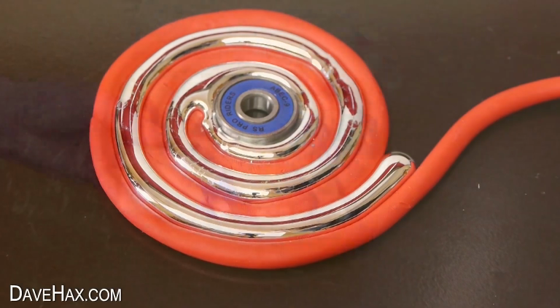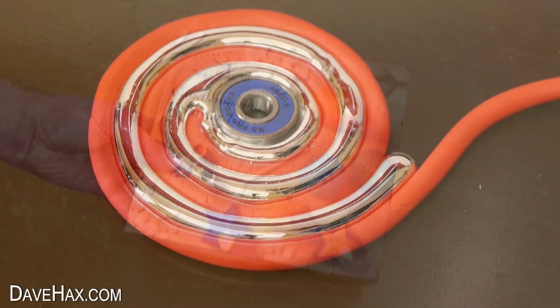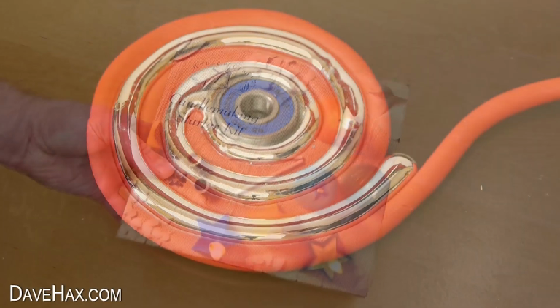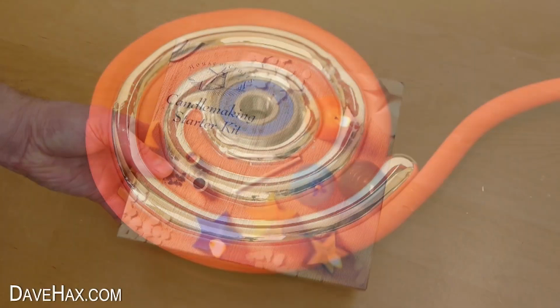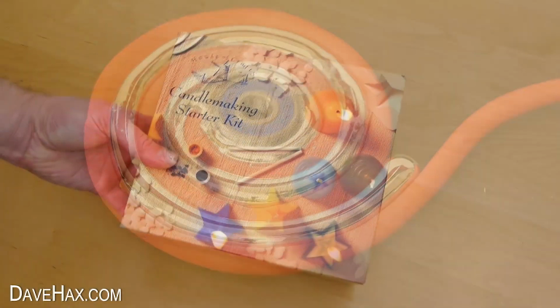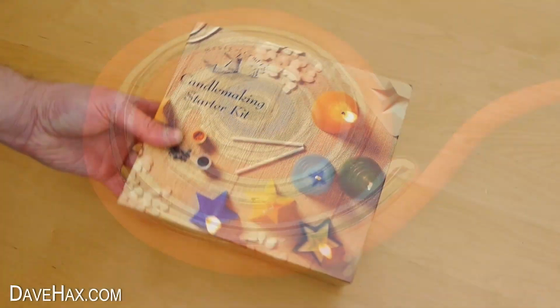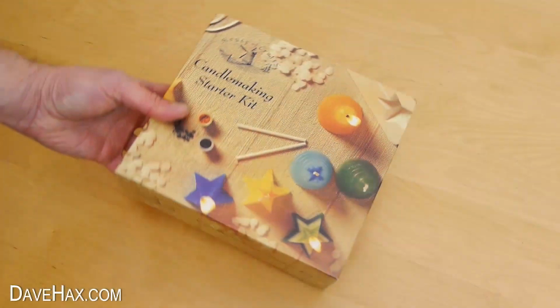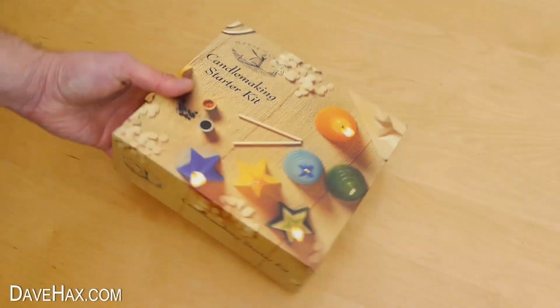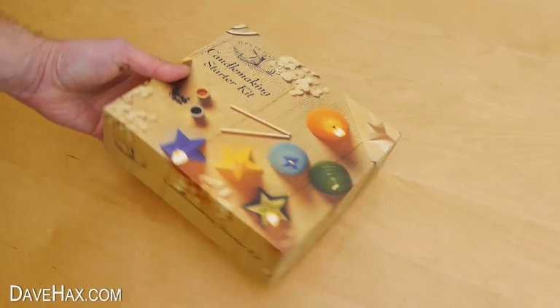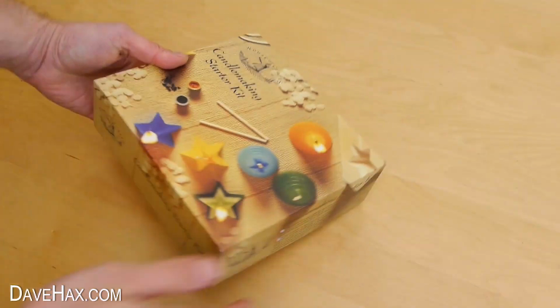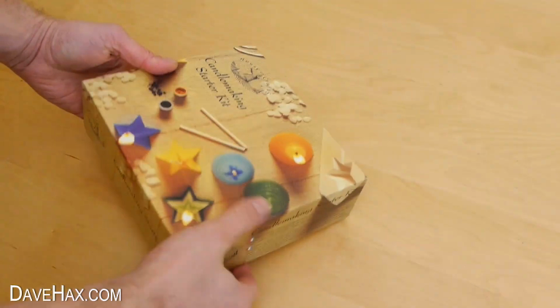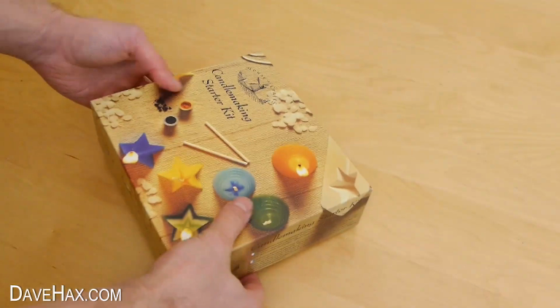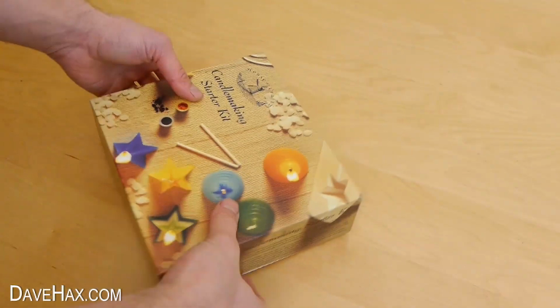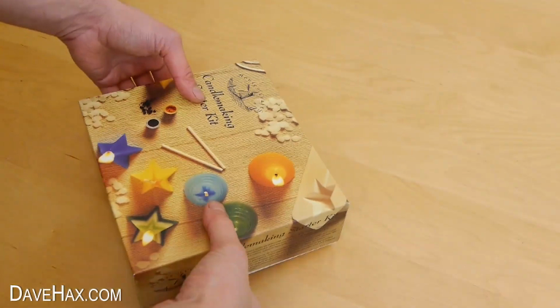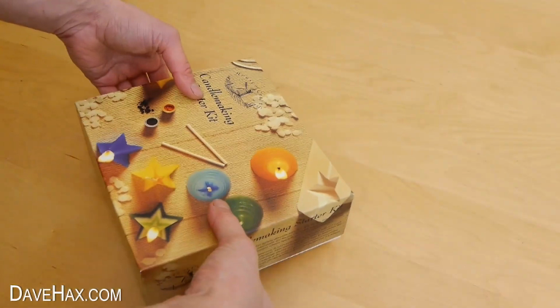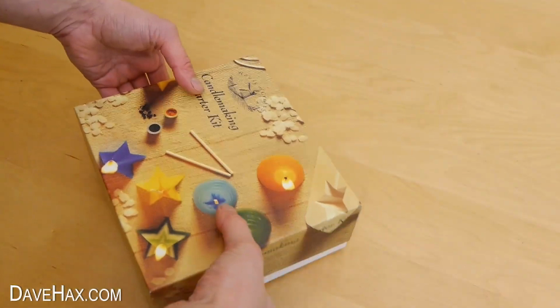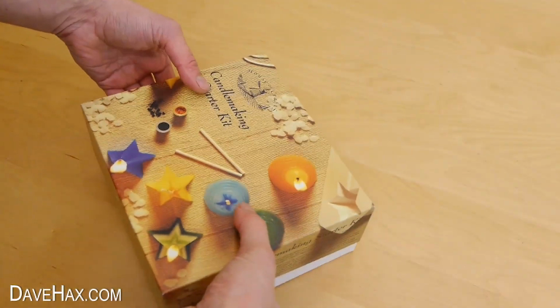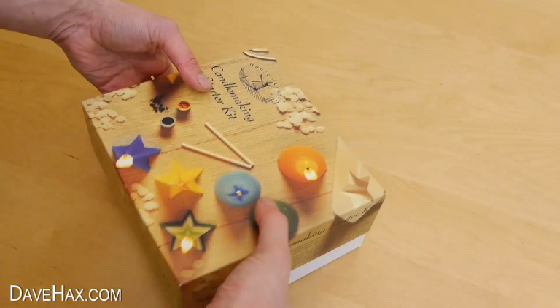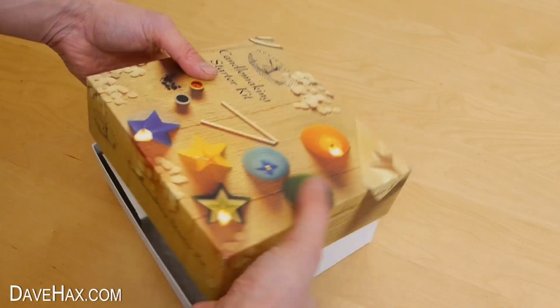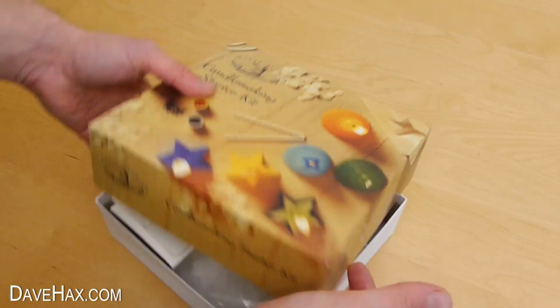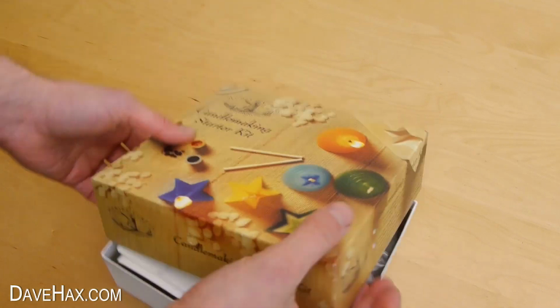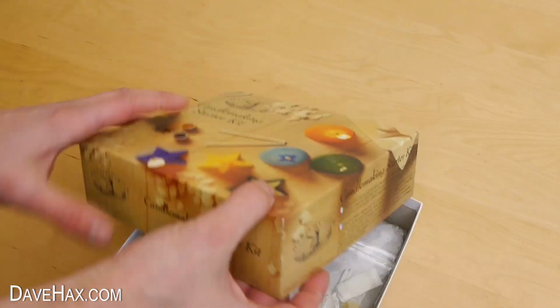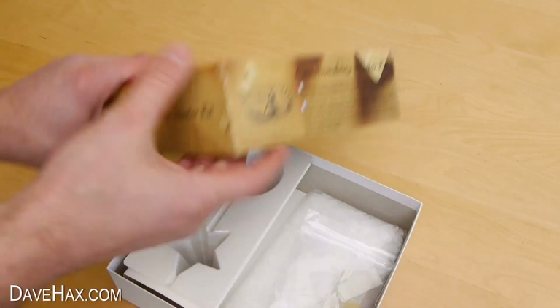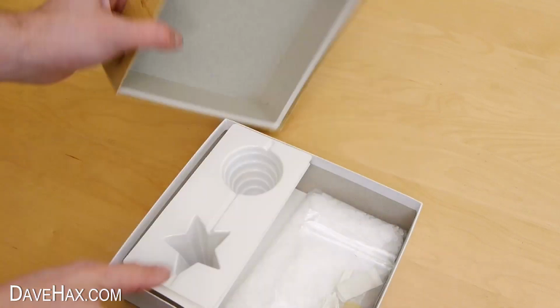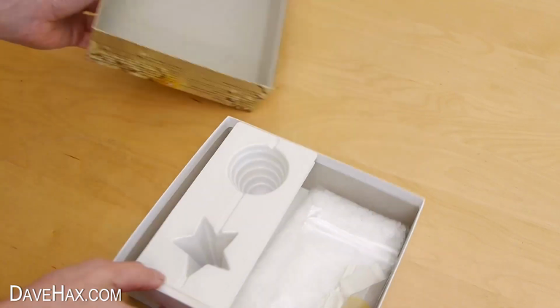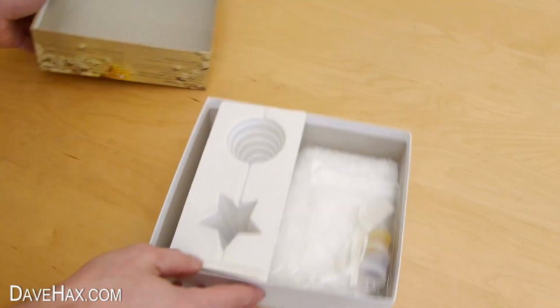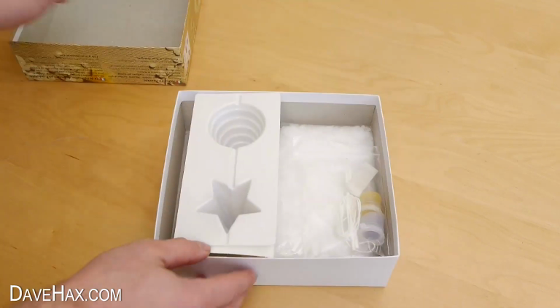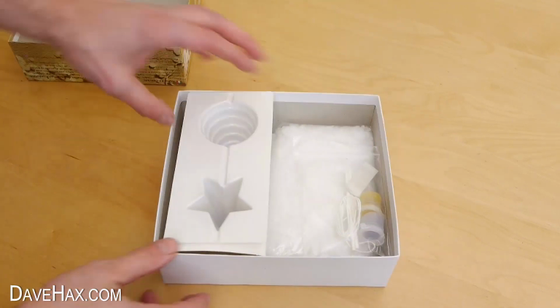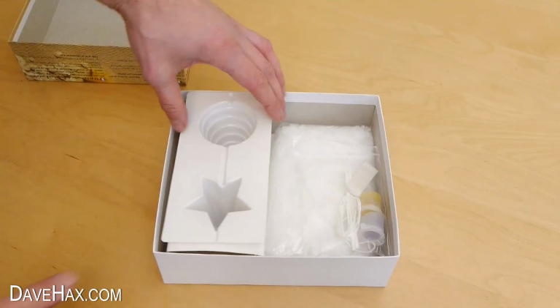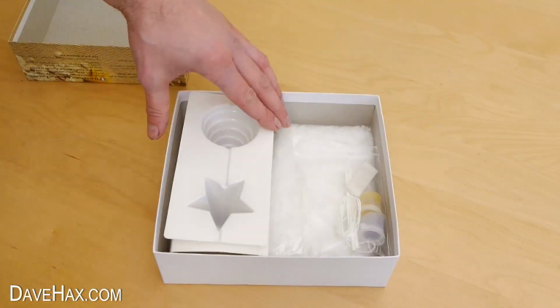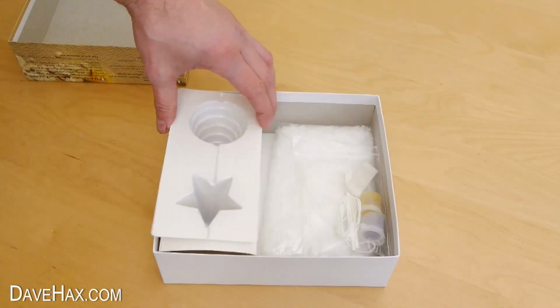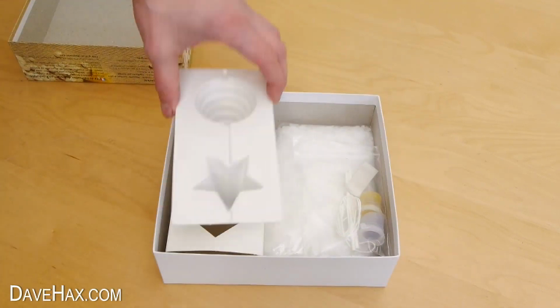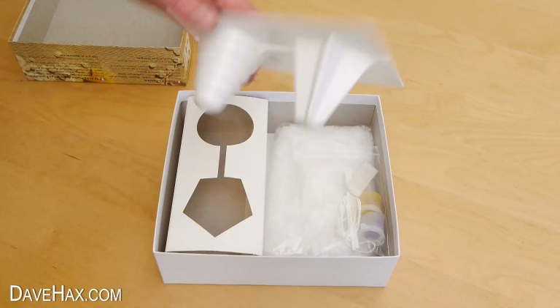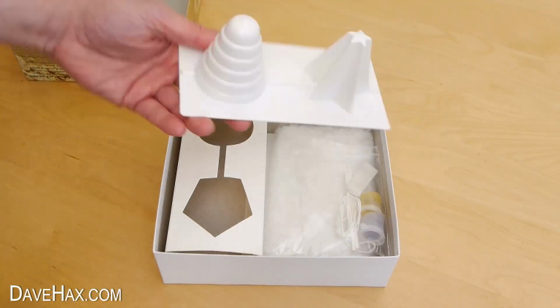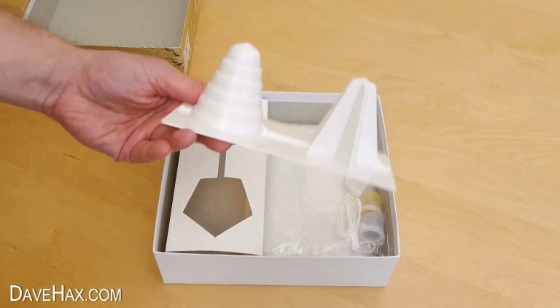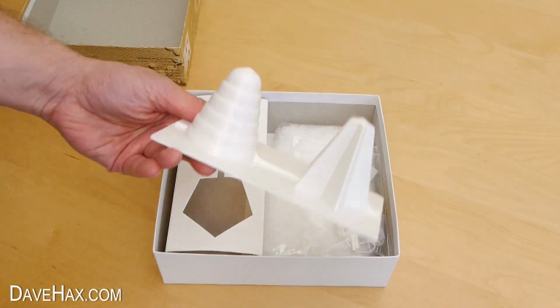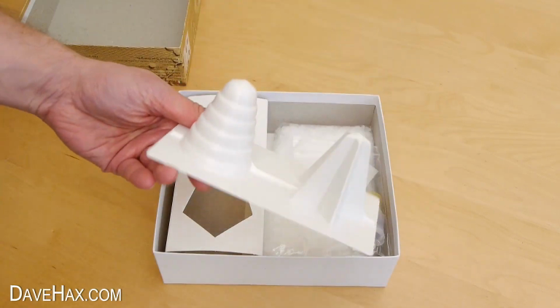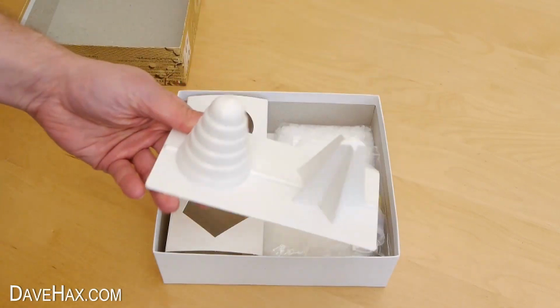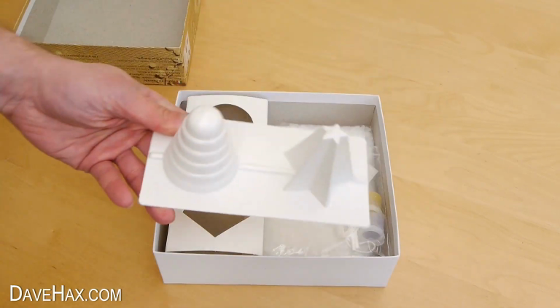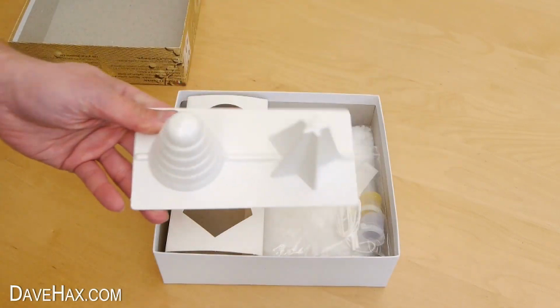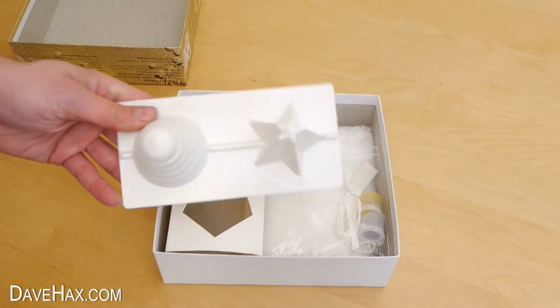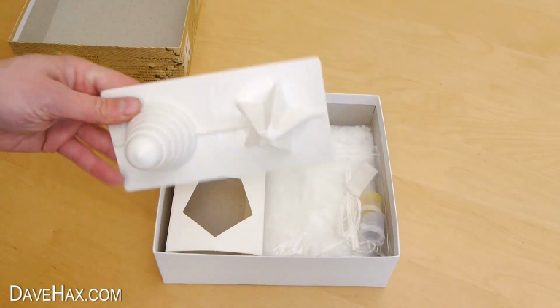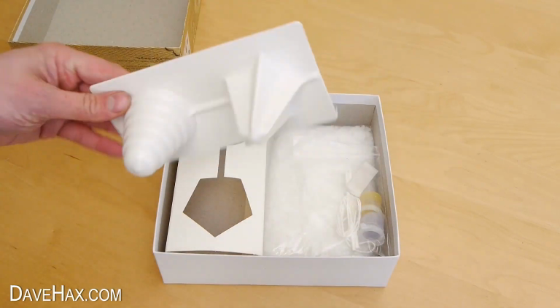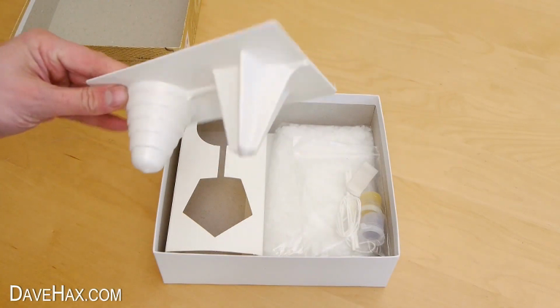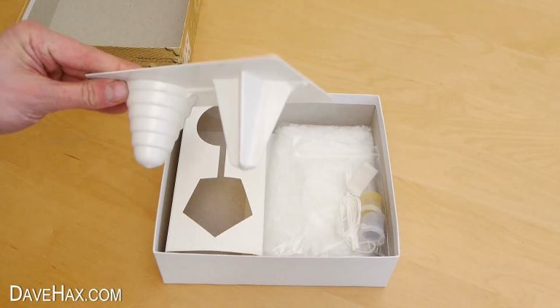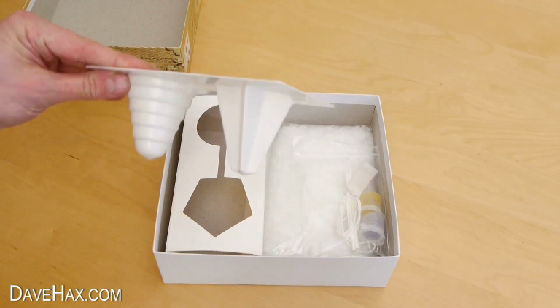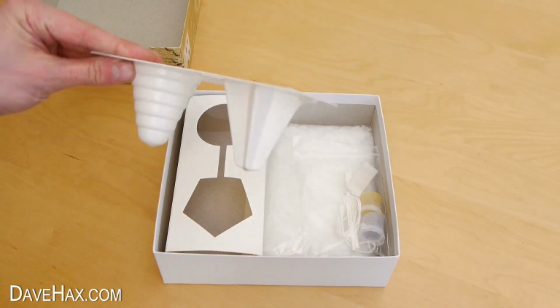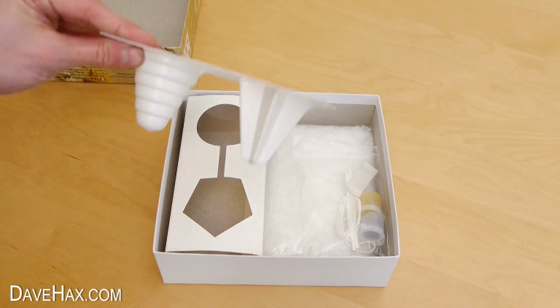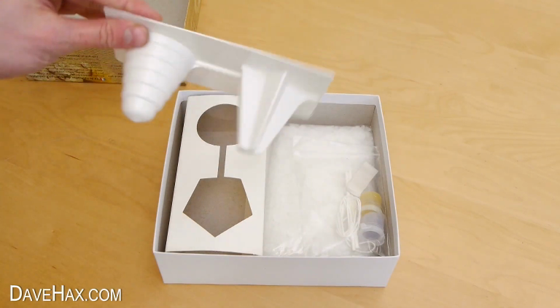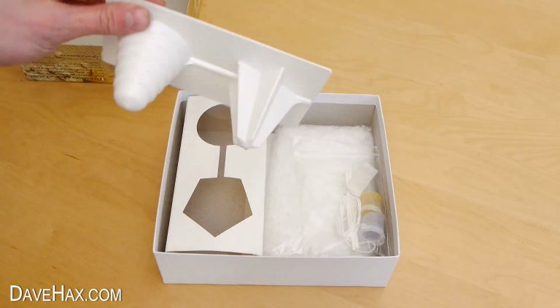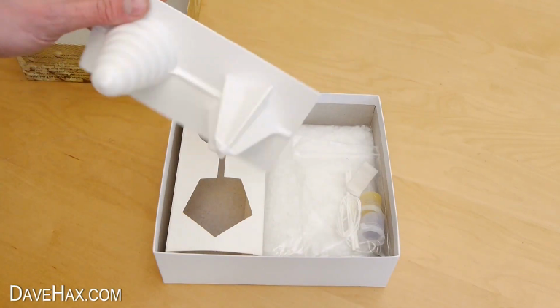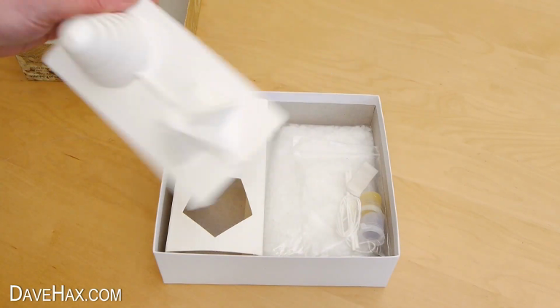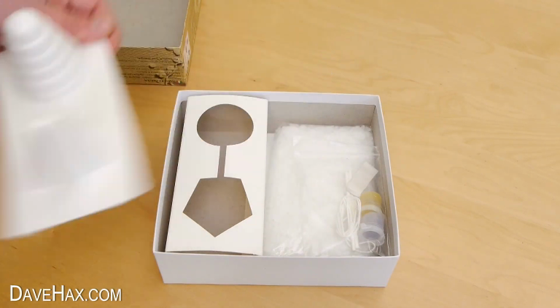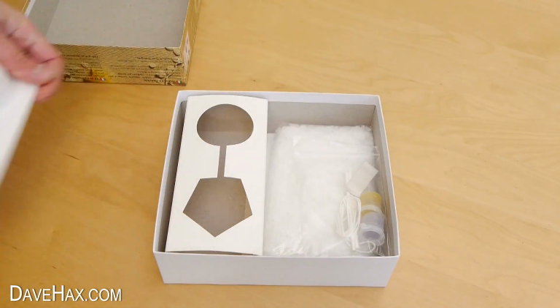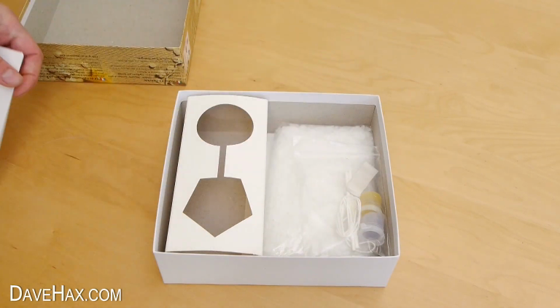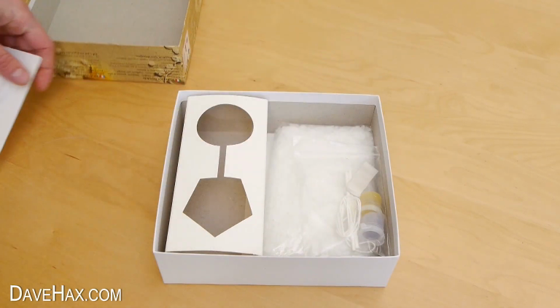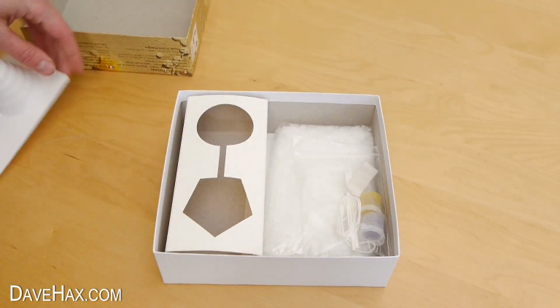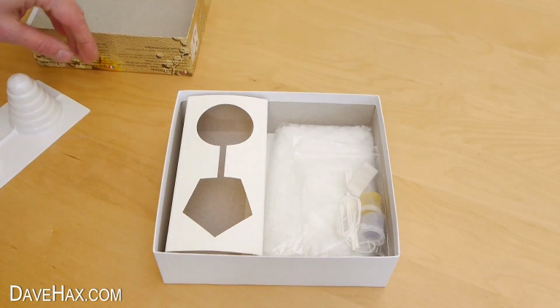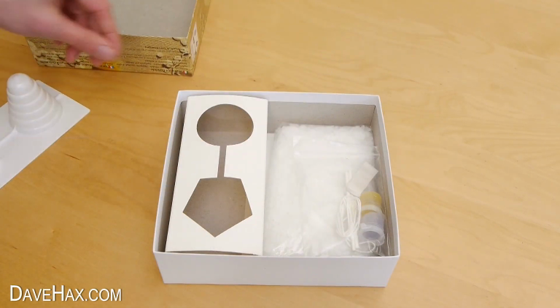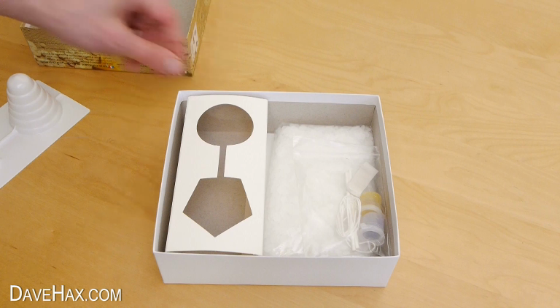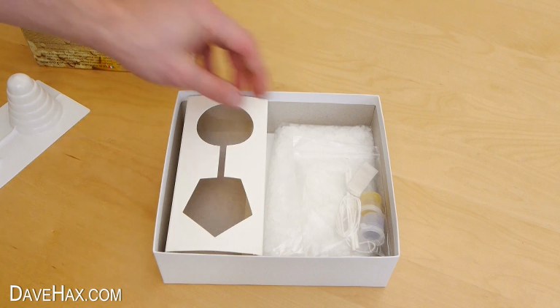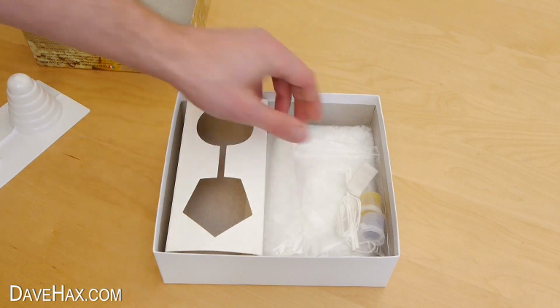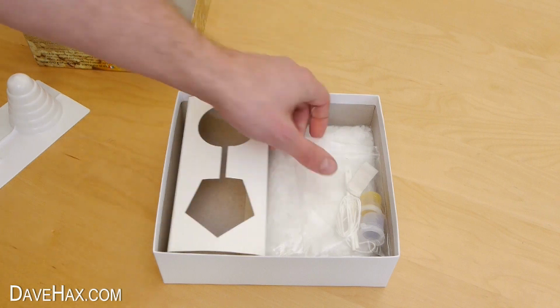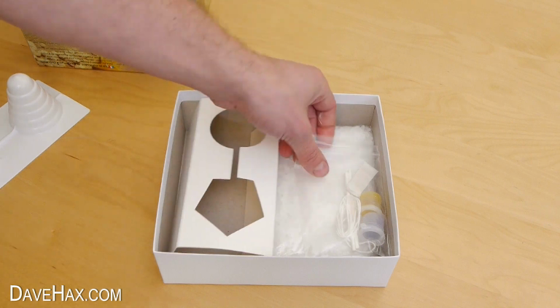I recently bought this candle making kit and thought it would be fun to try making a candle using gallium which melts along with a wax centre.